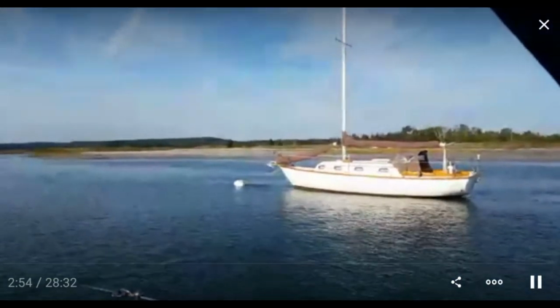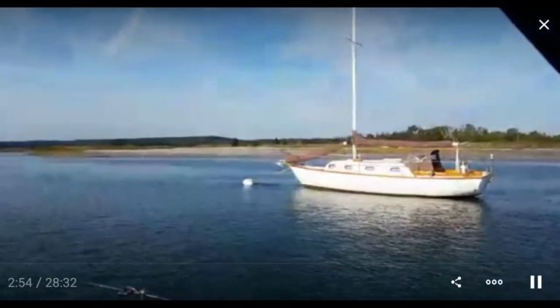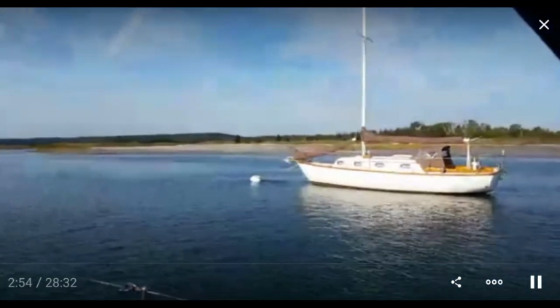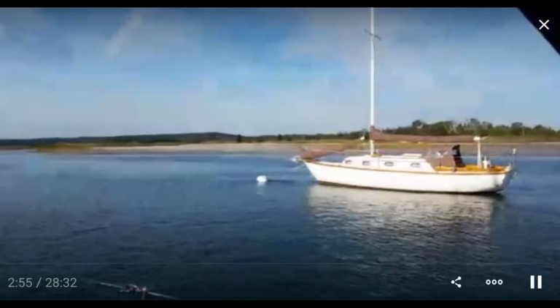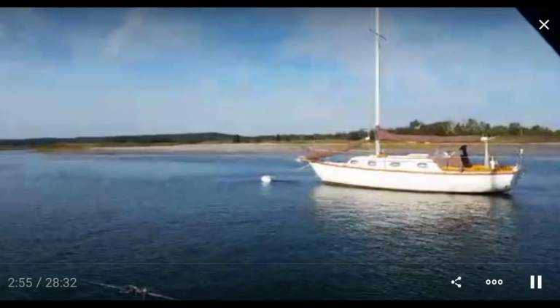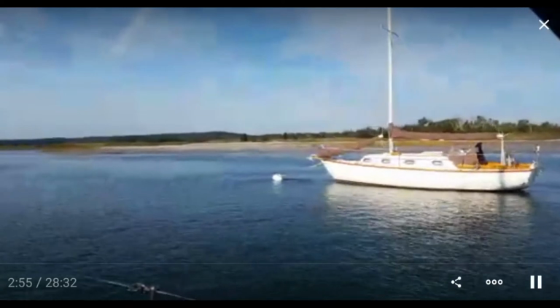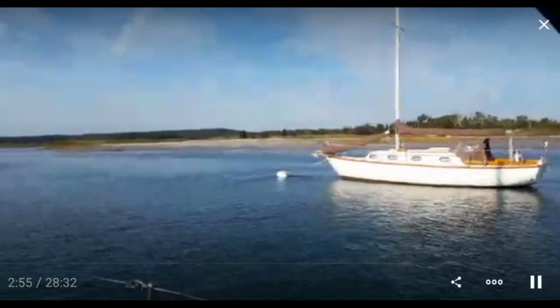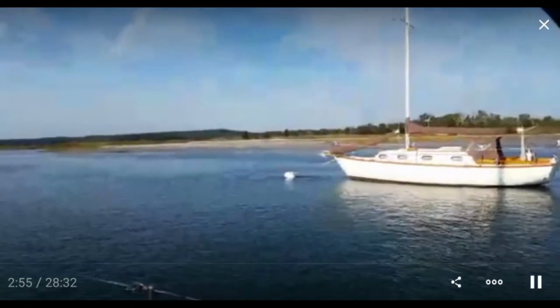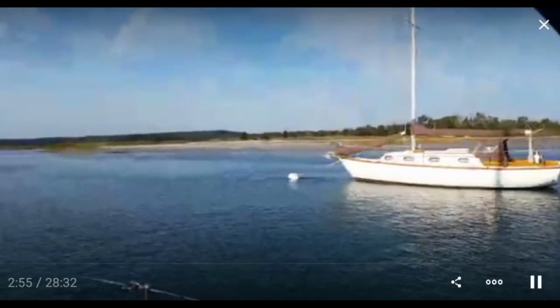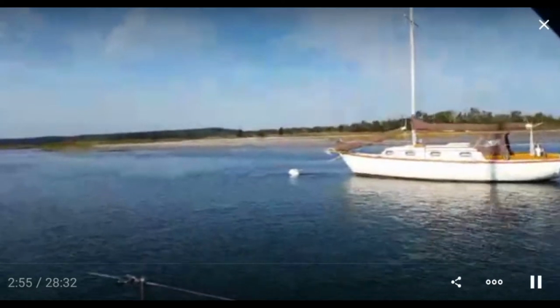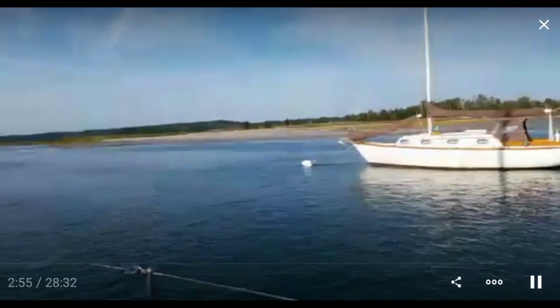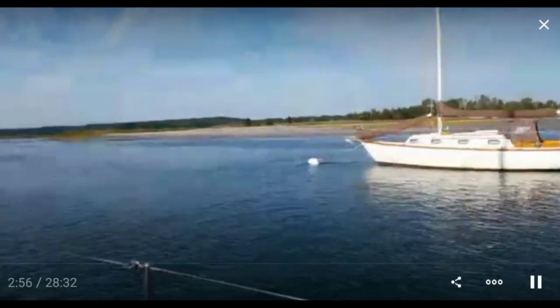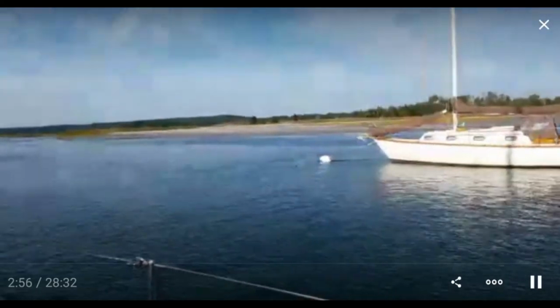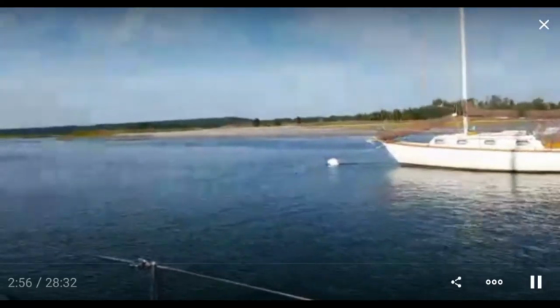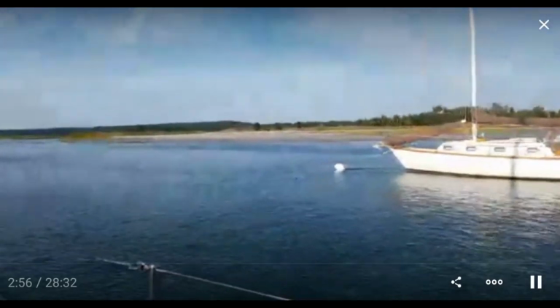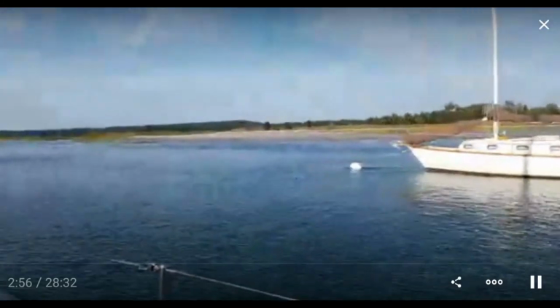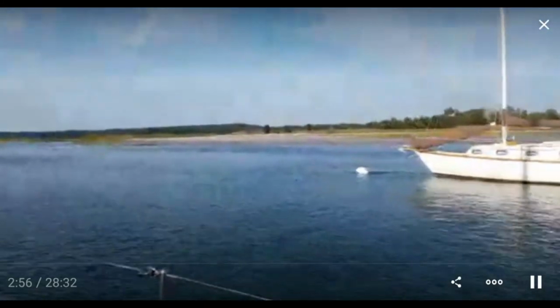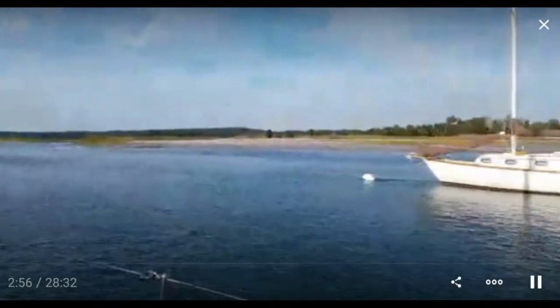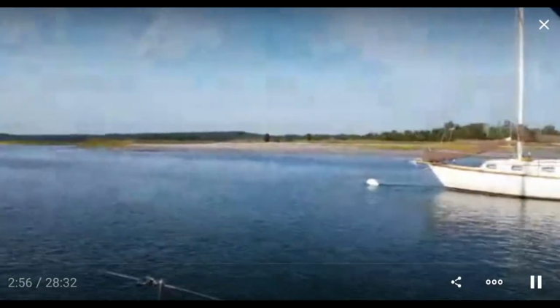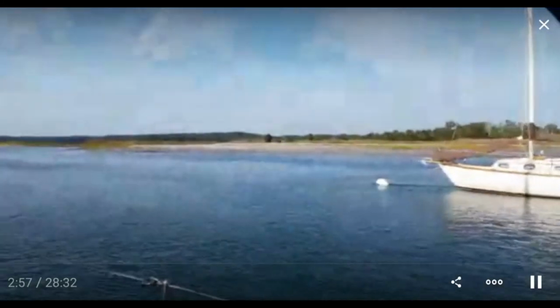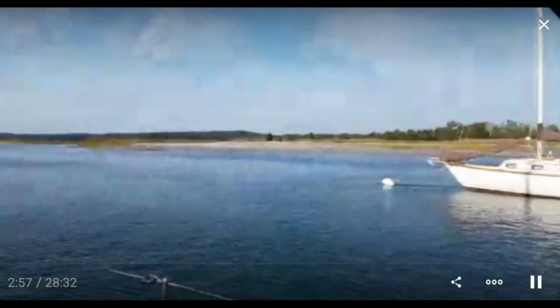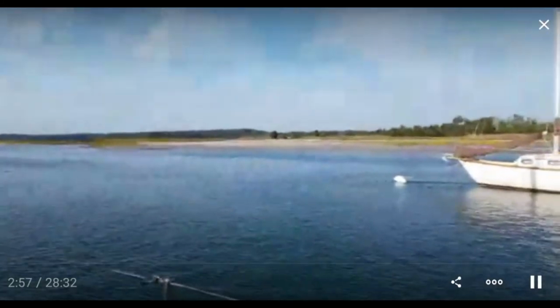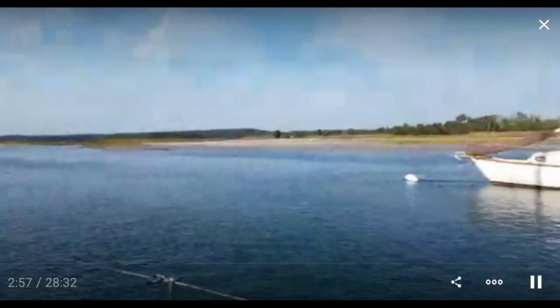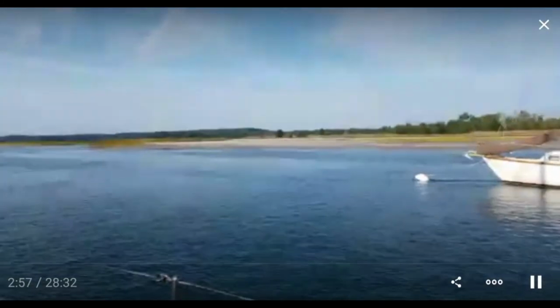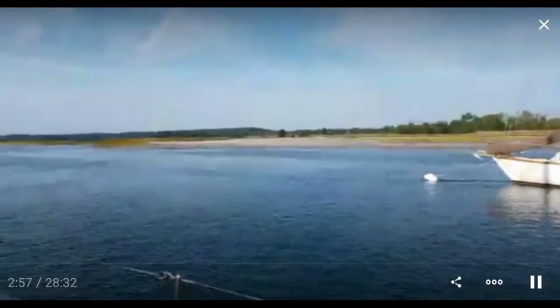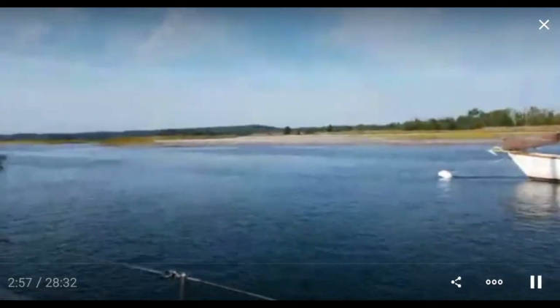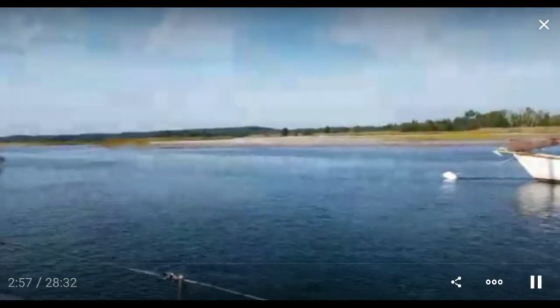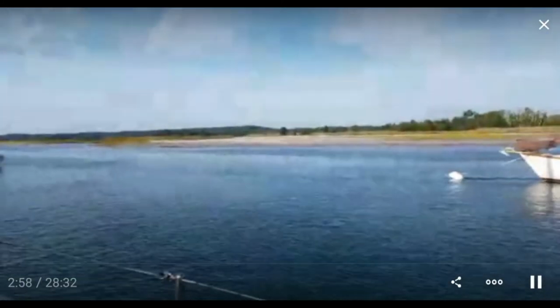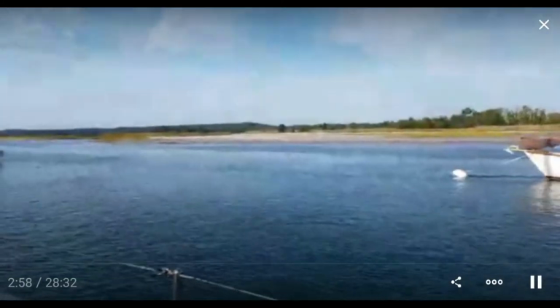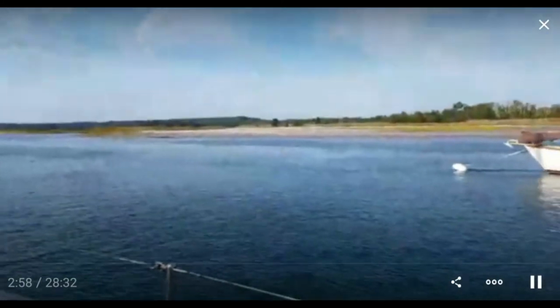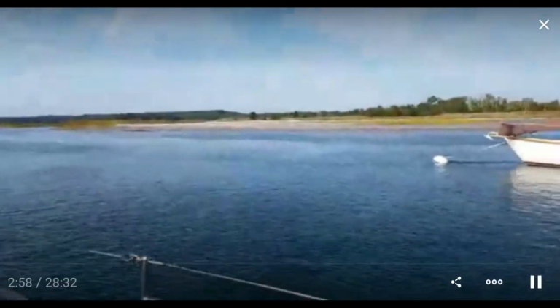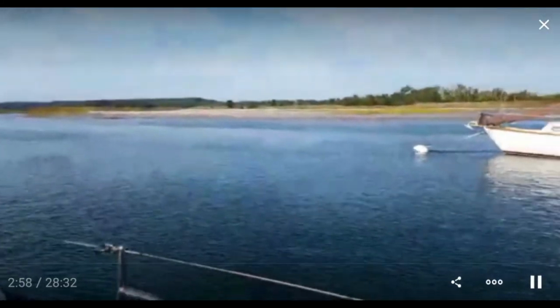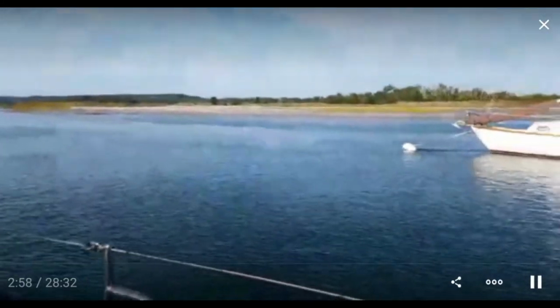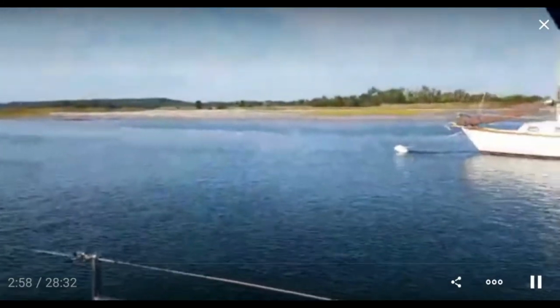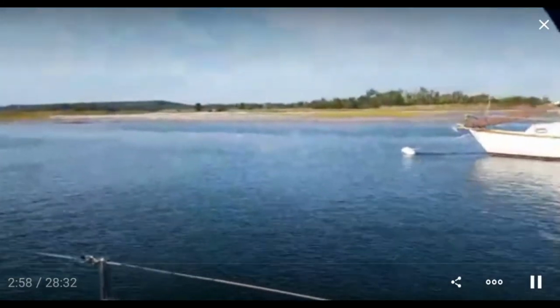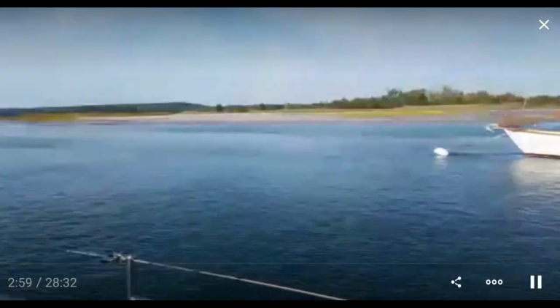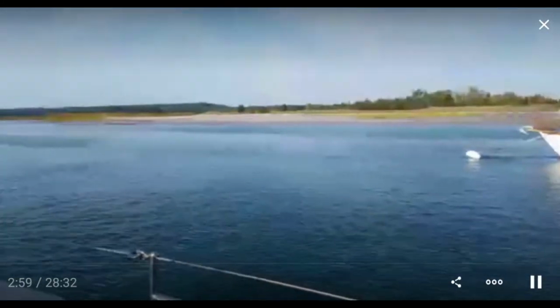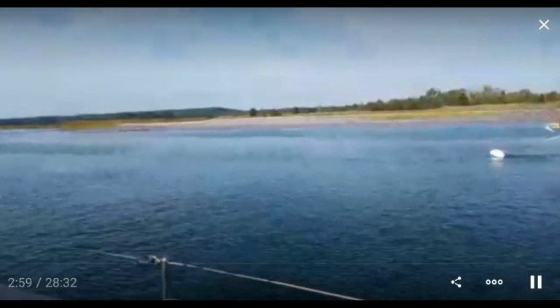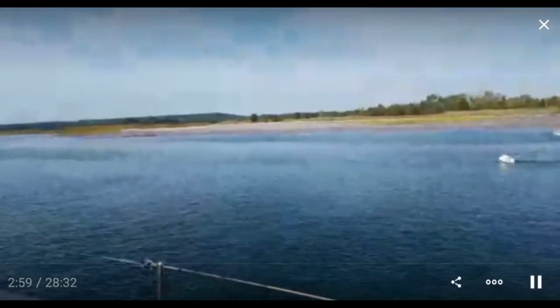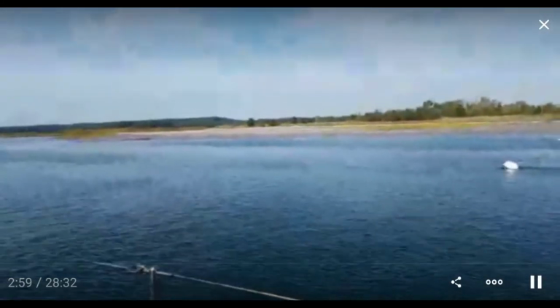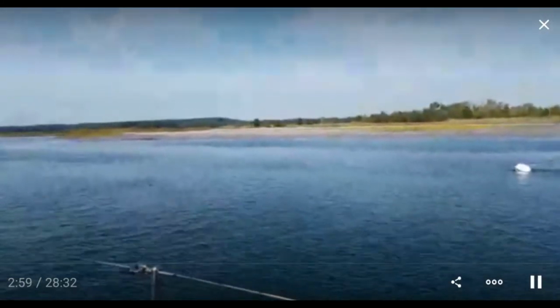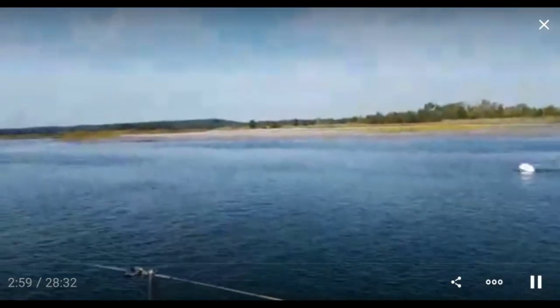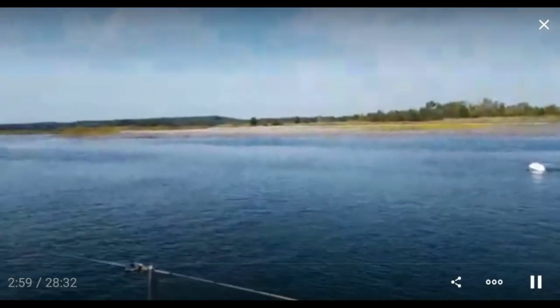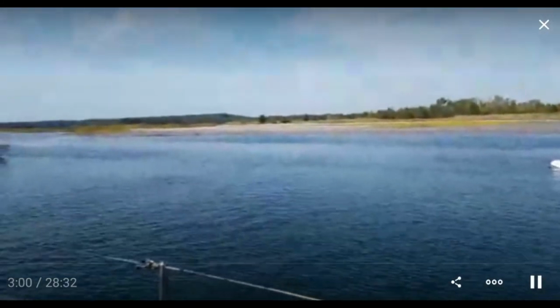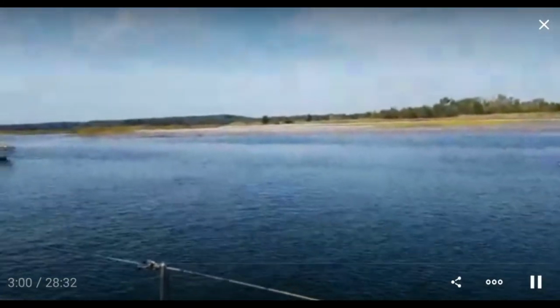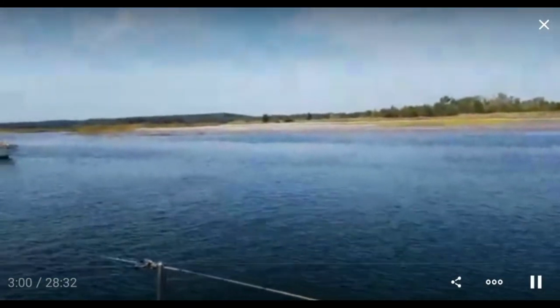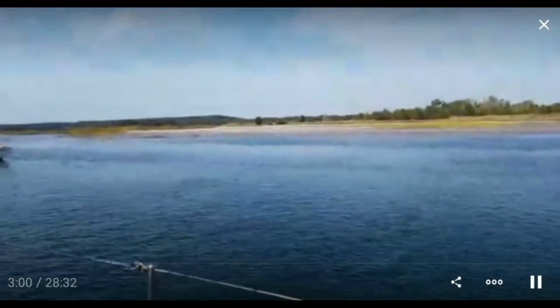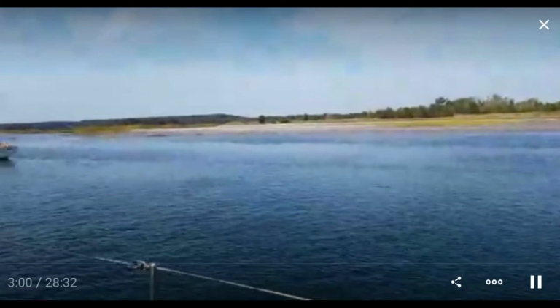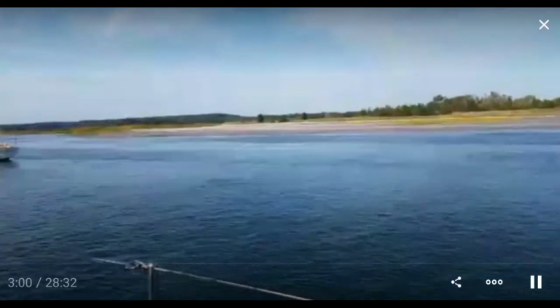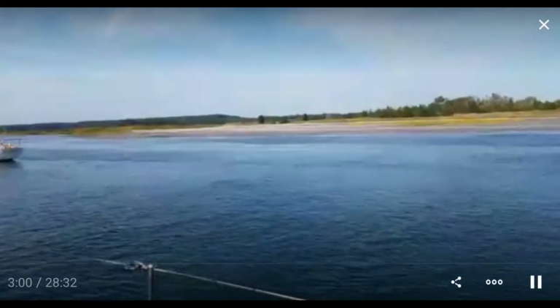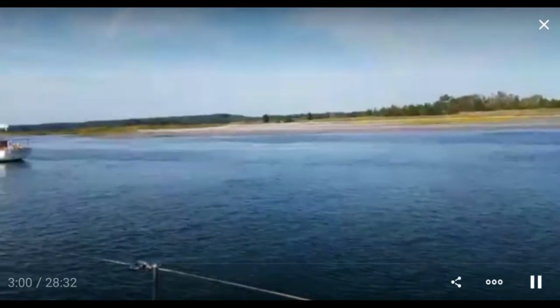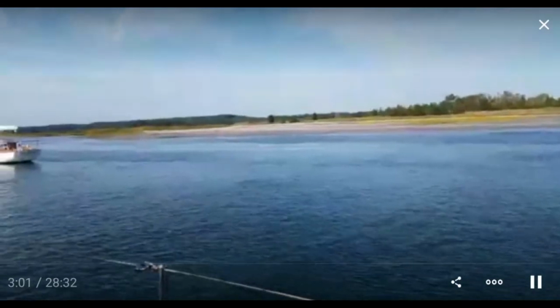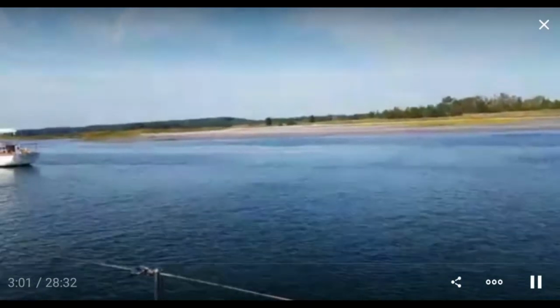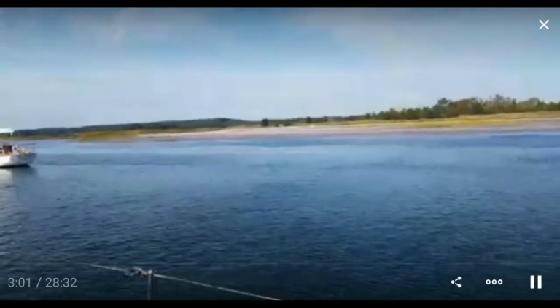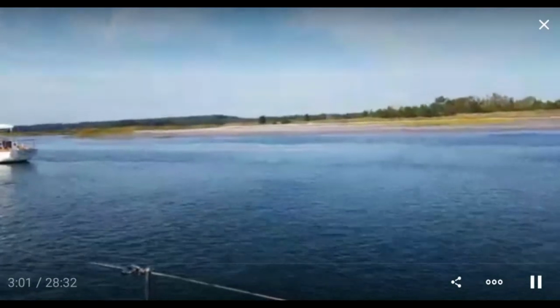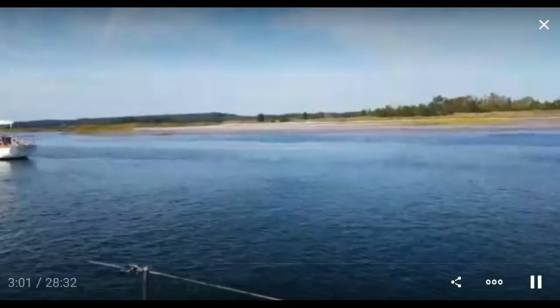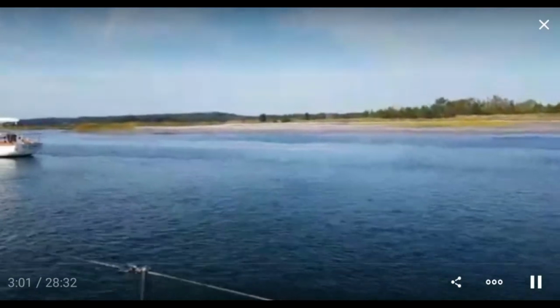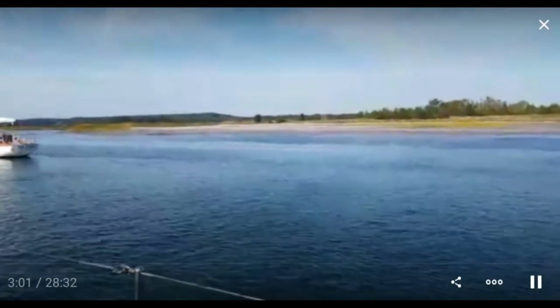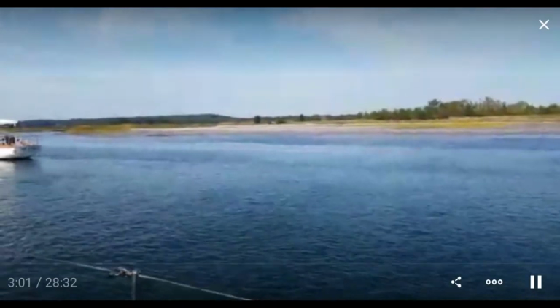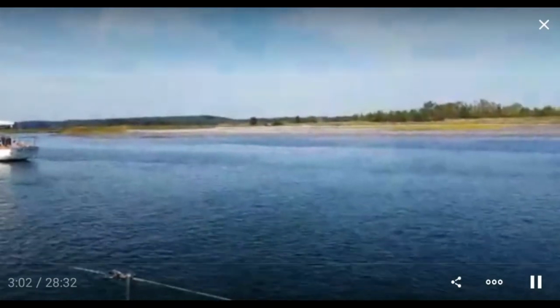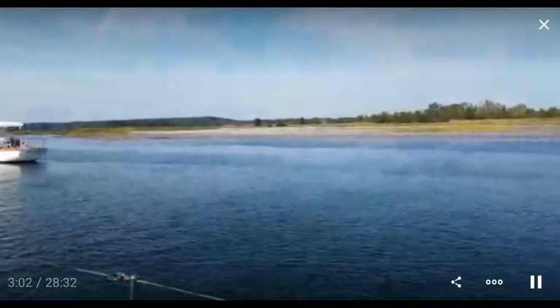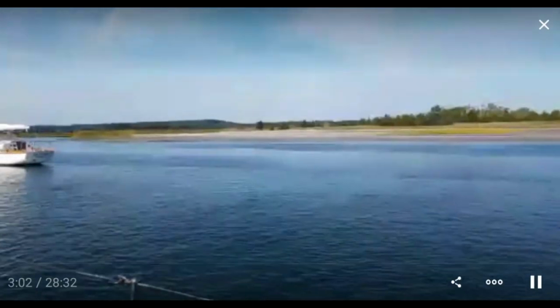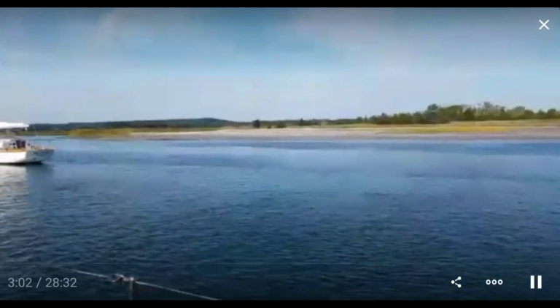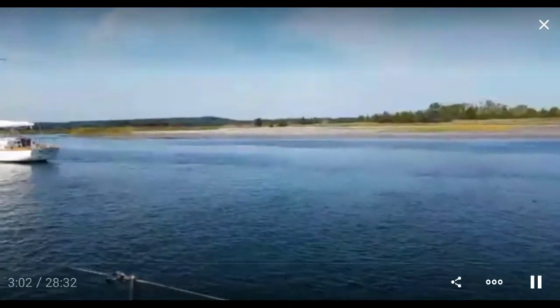We're getting a good view in this direction. I'm kind of sticking my head around, trying to look for the next buoy.